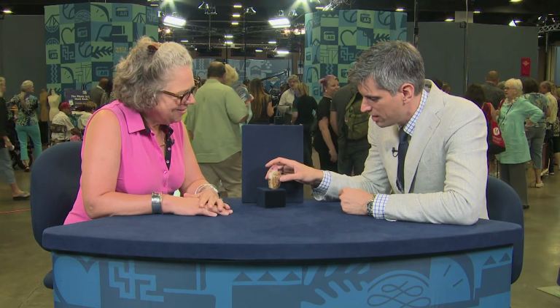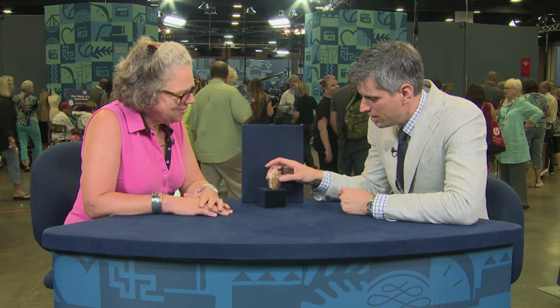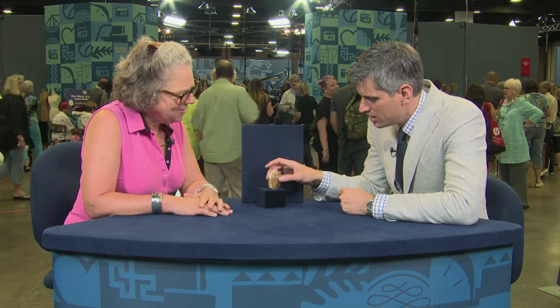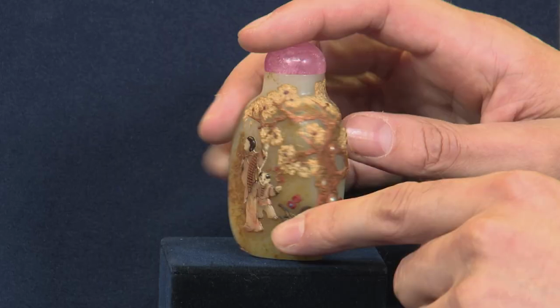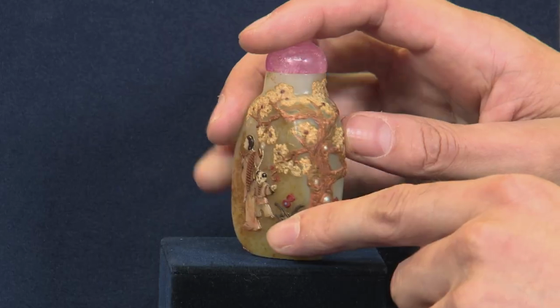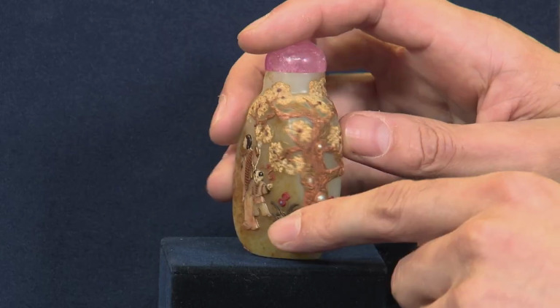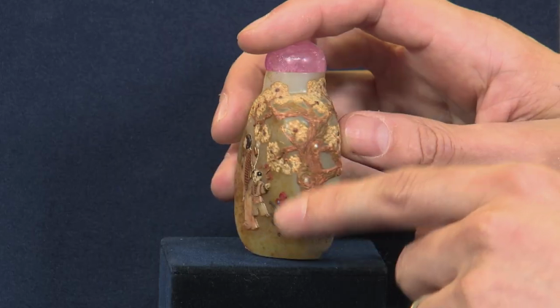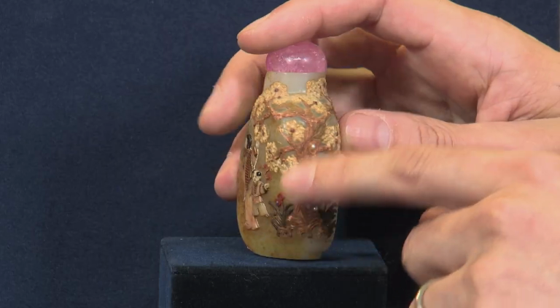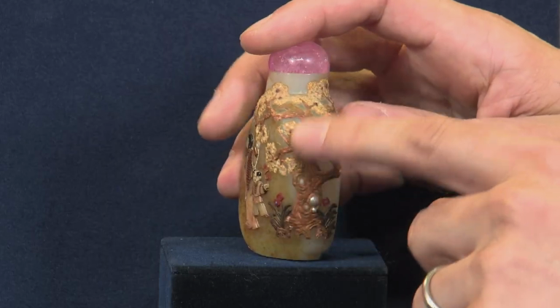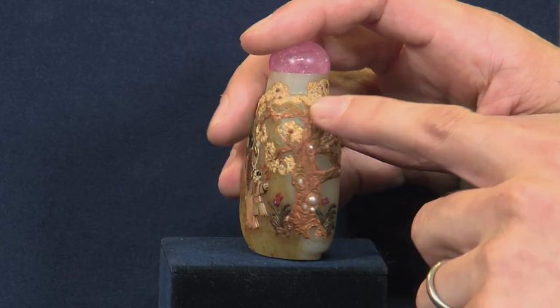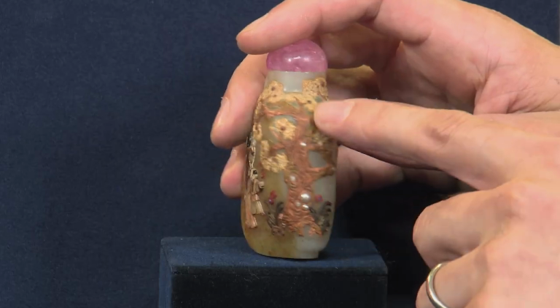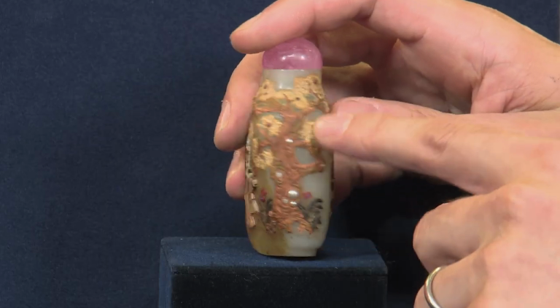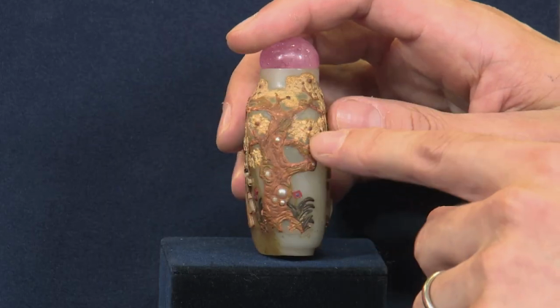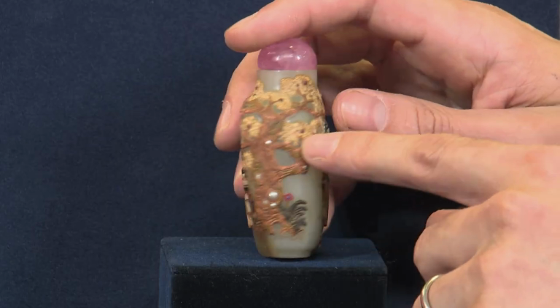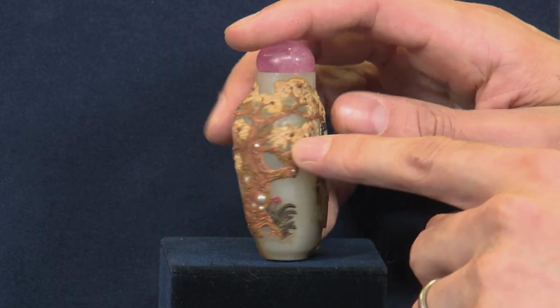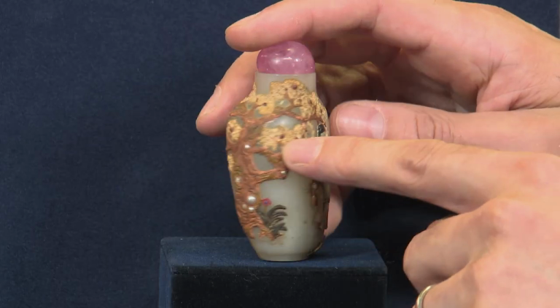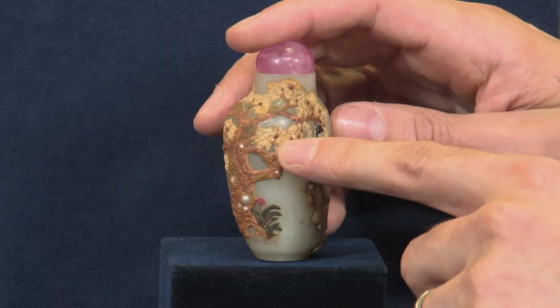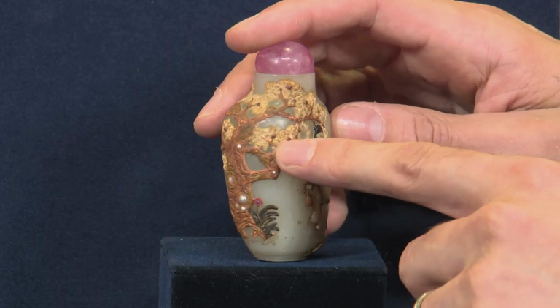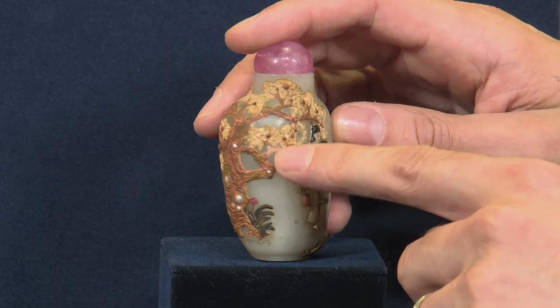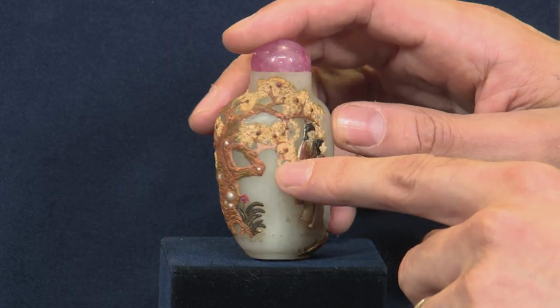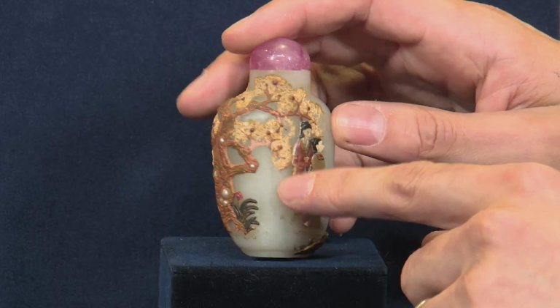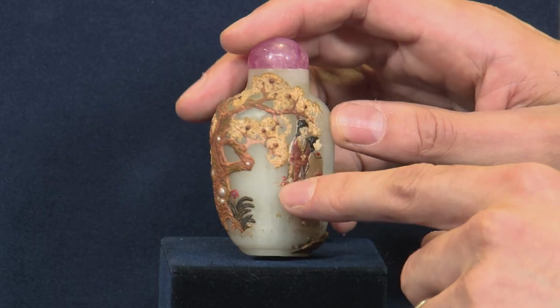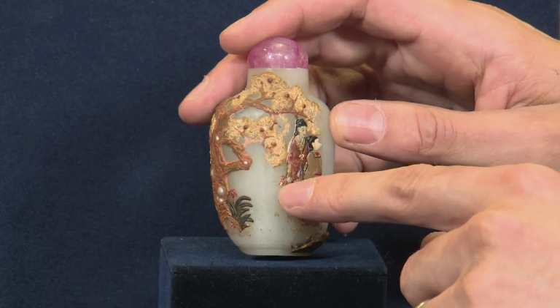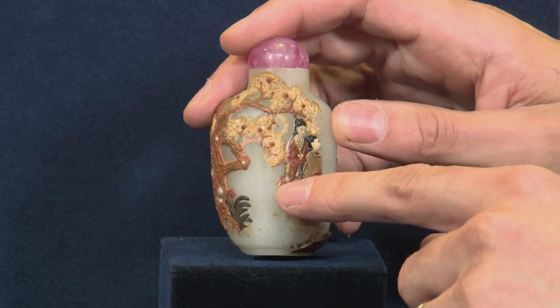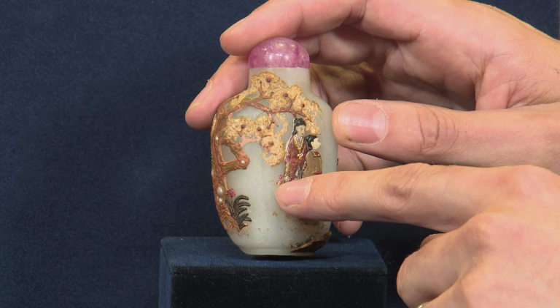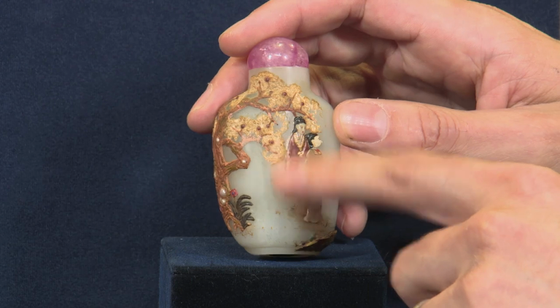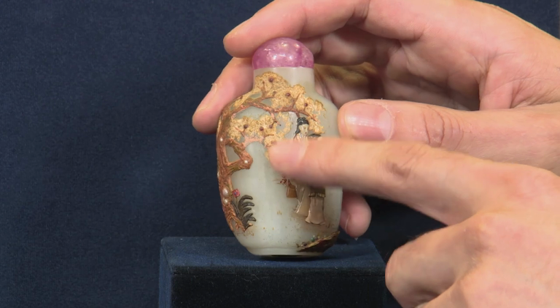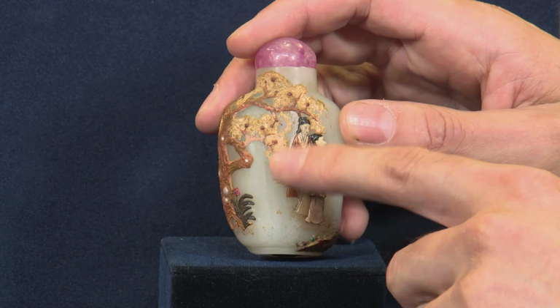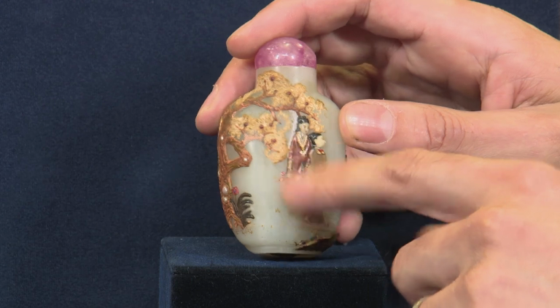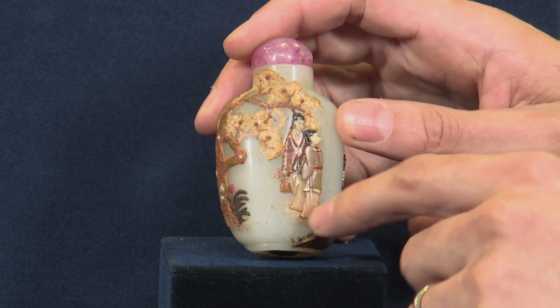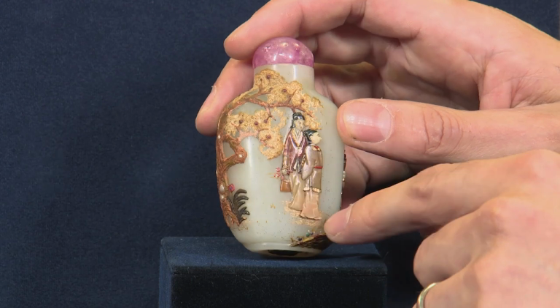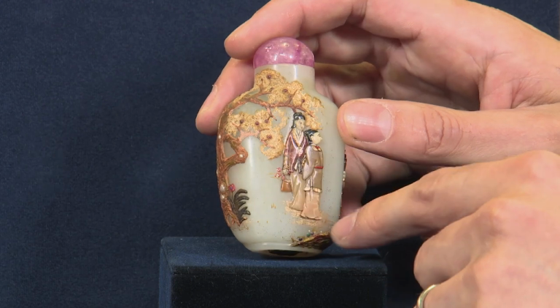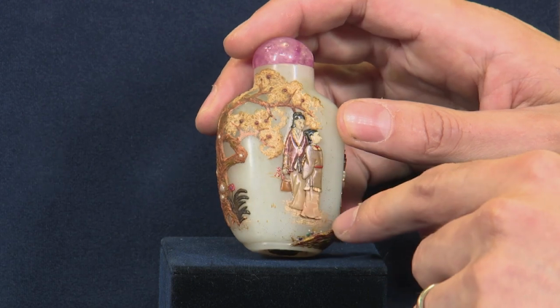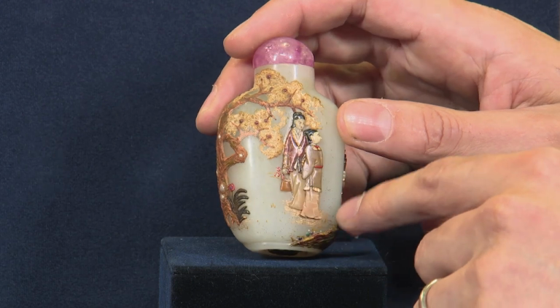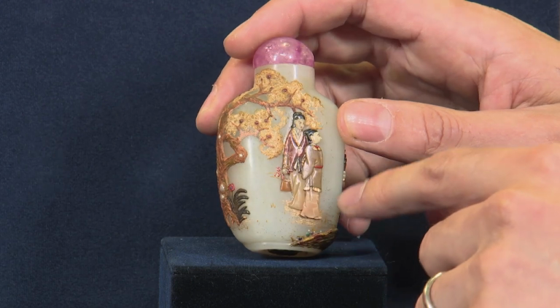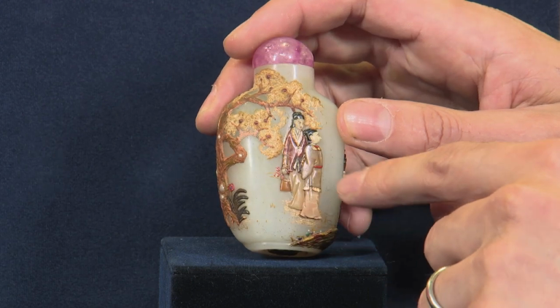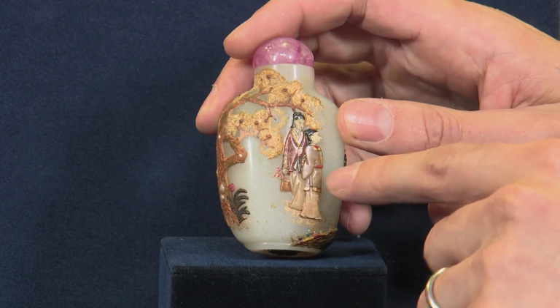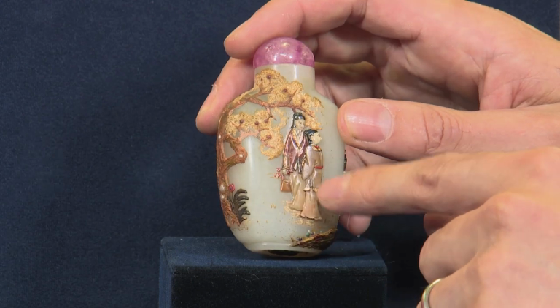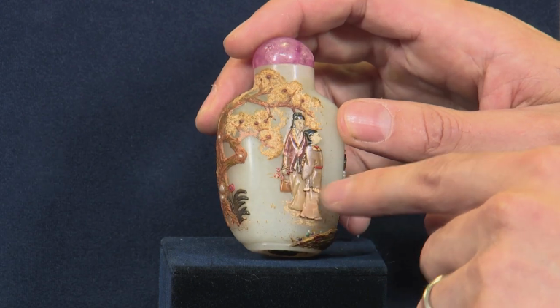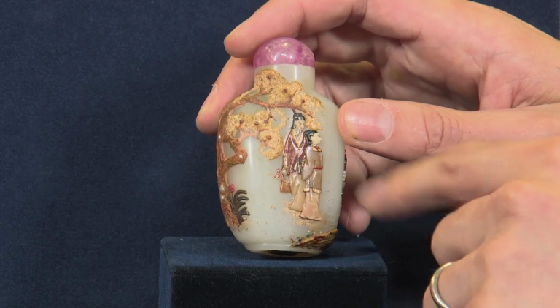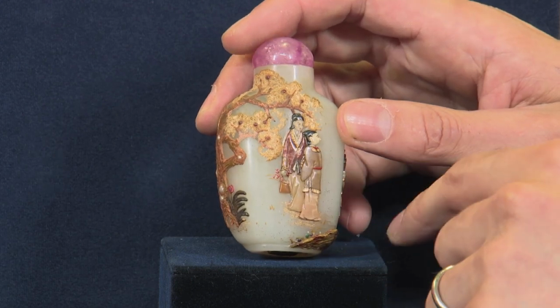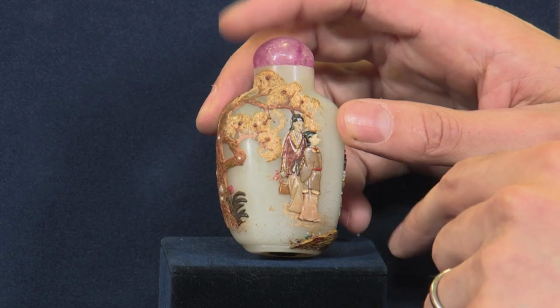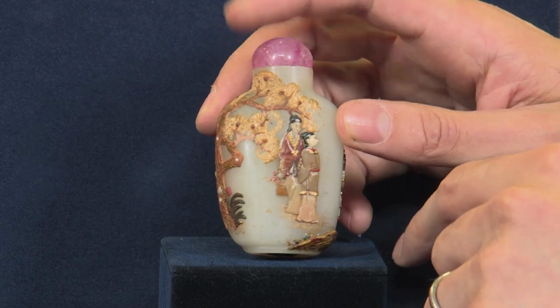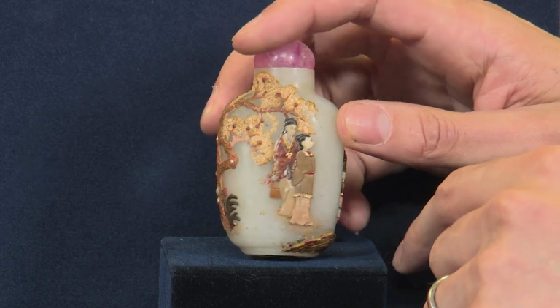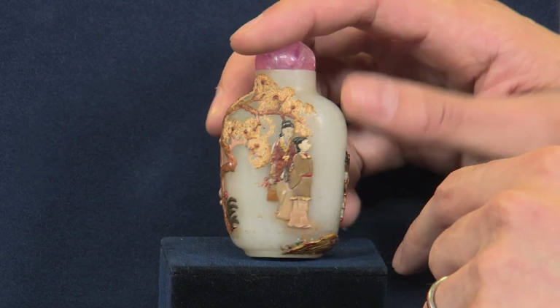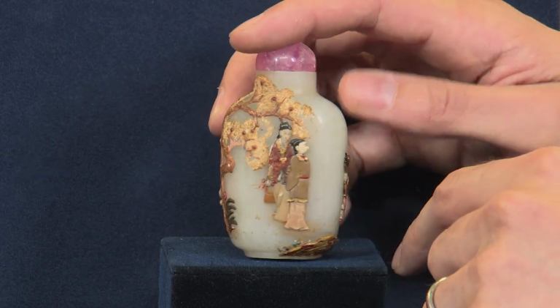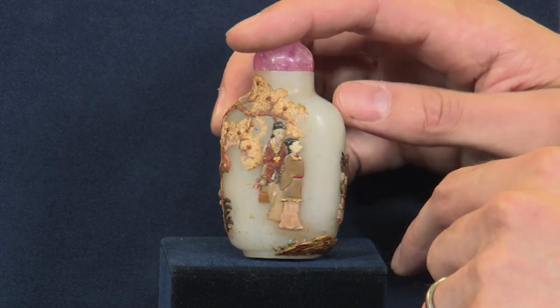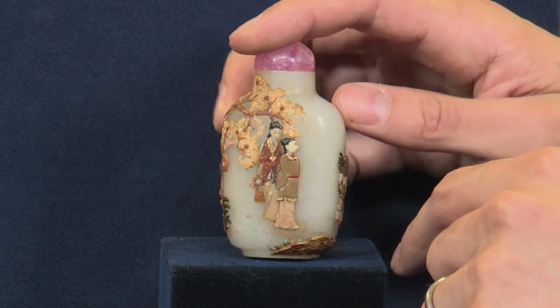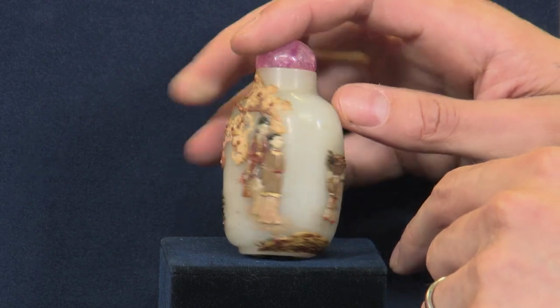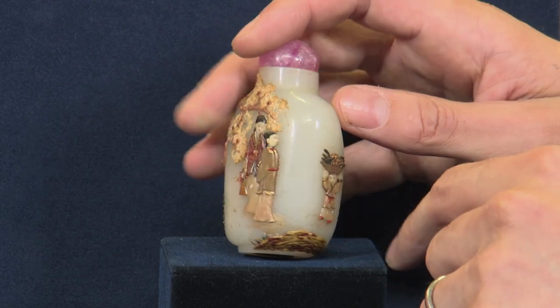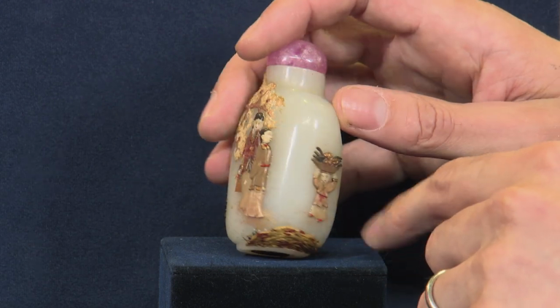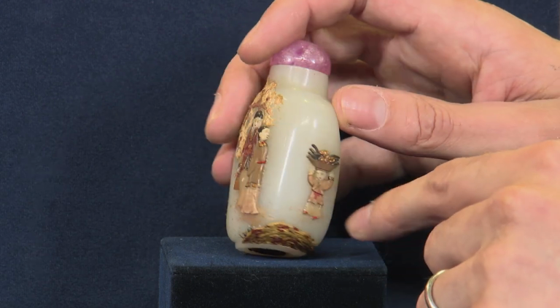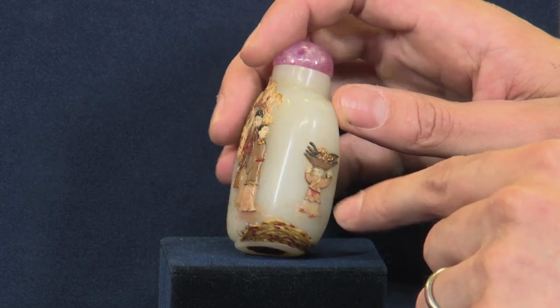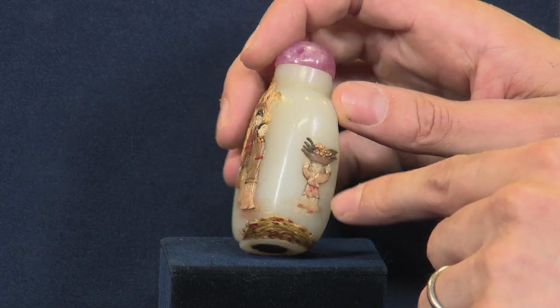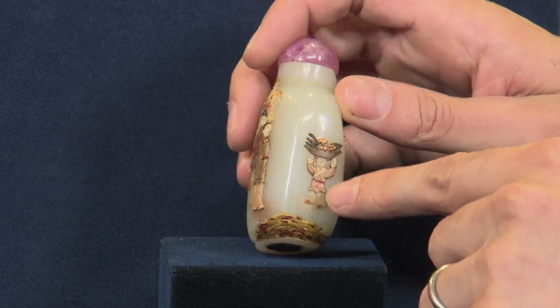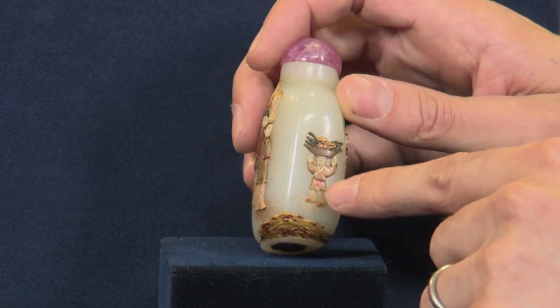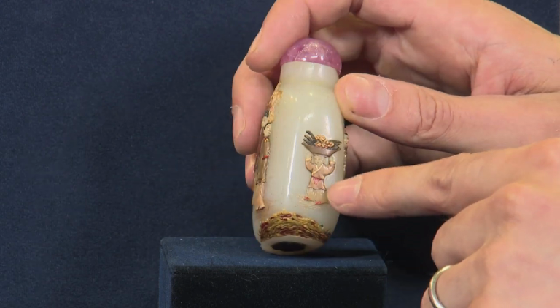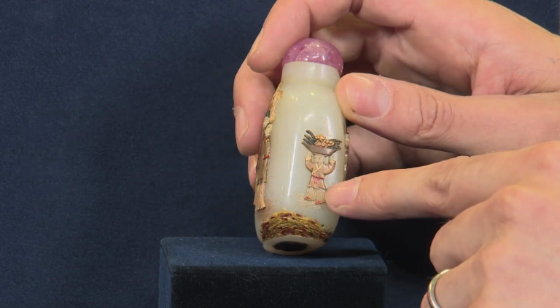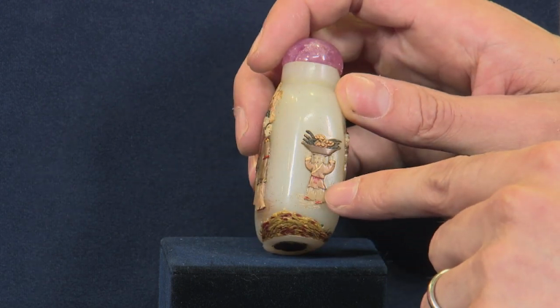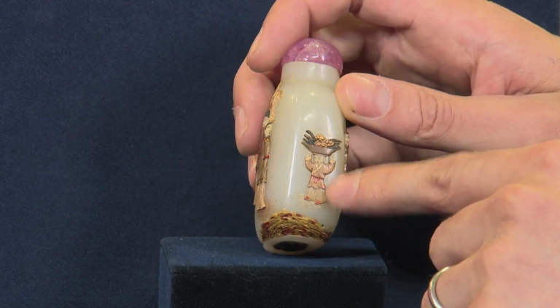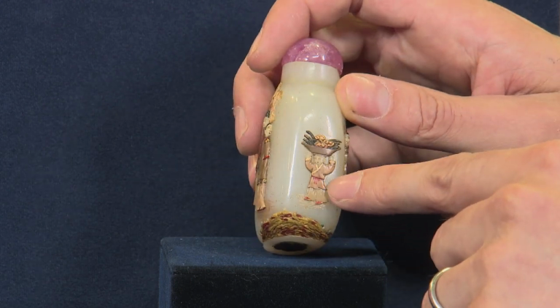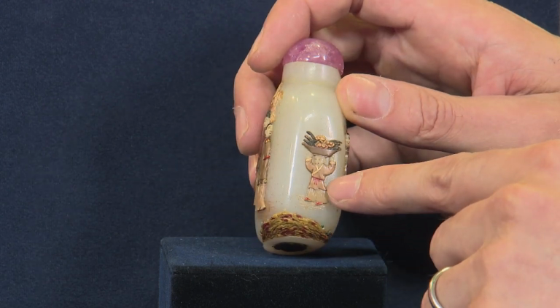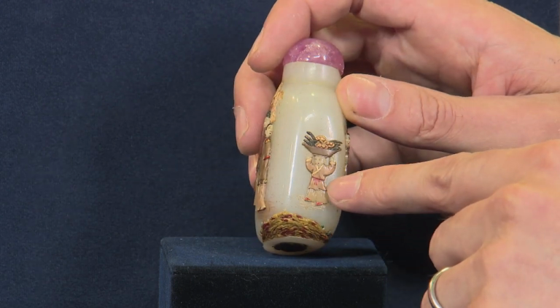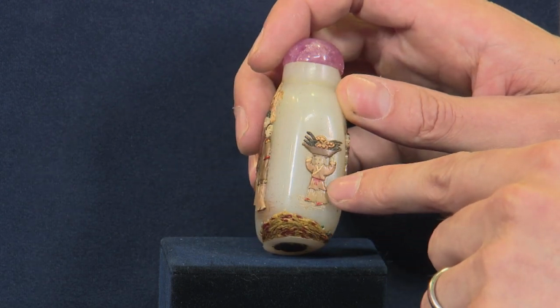So it's a very fine bottle made even finer during the 19th century, and this is why I think it's so special.